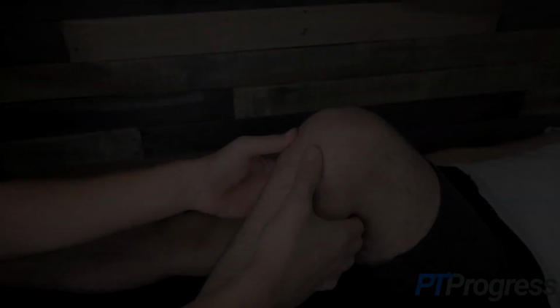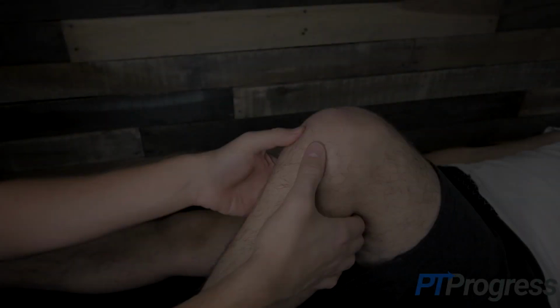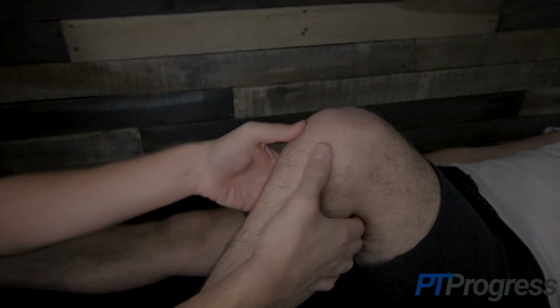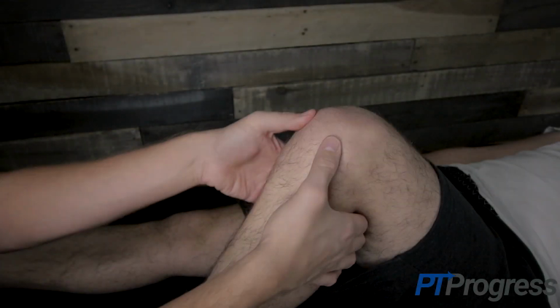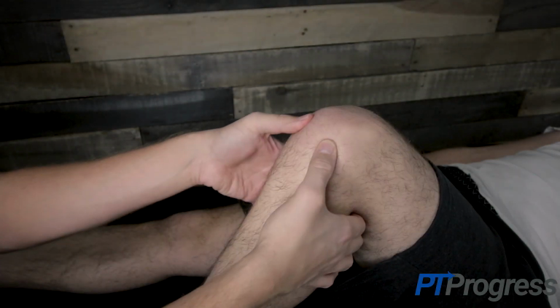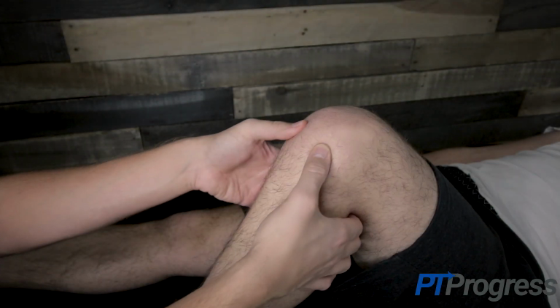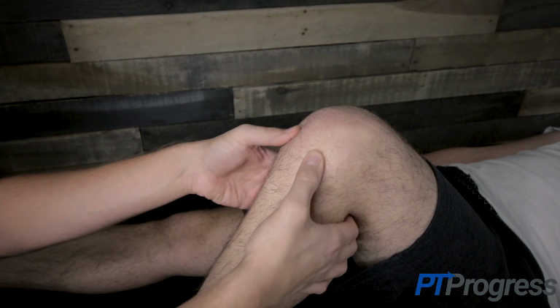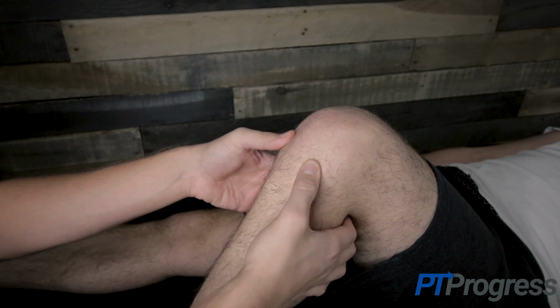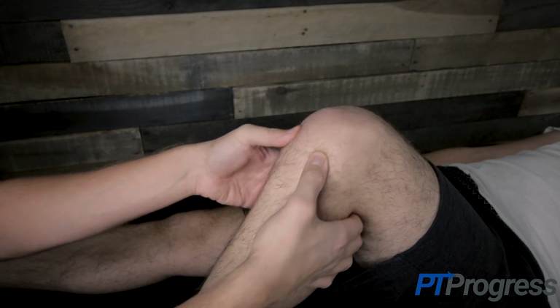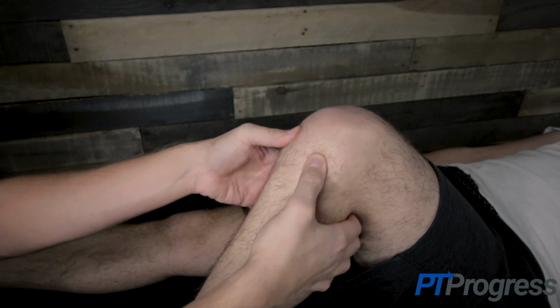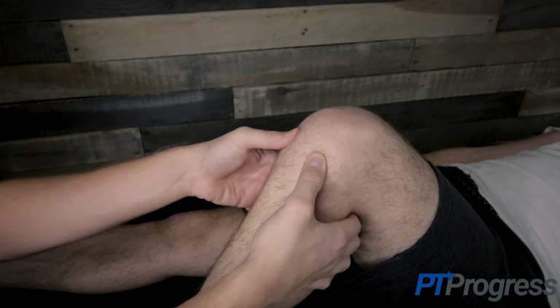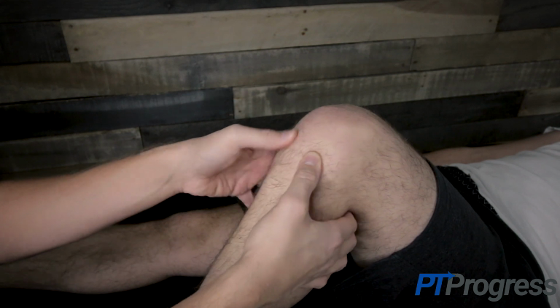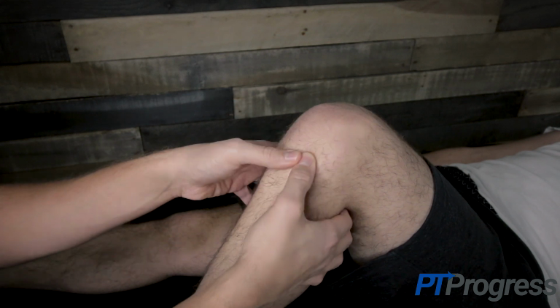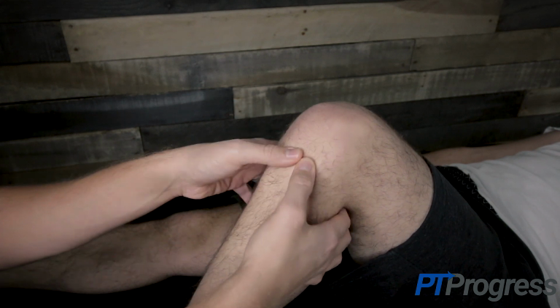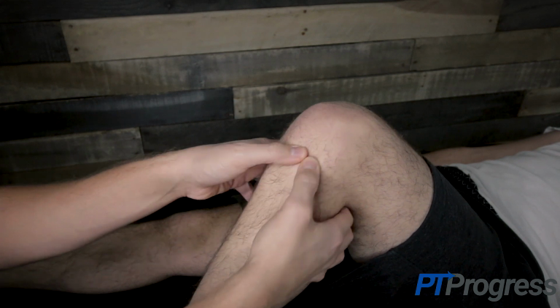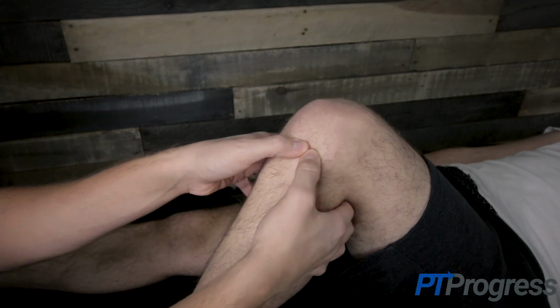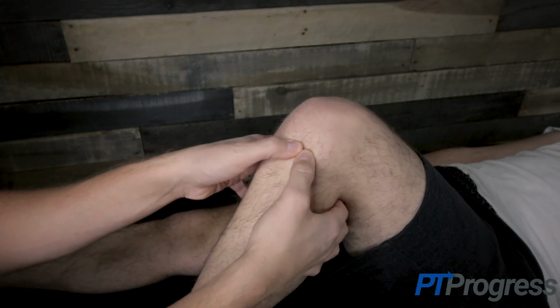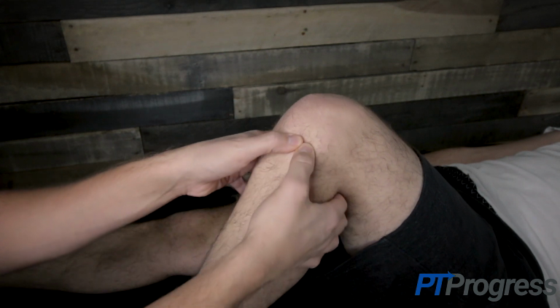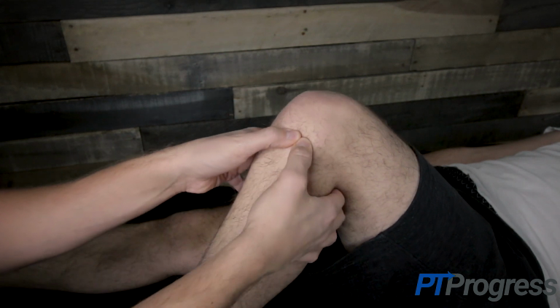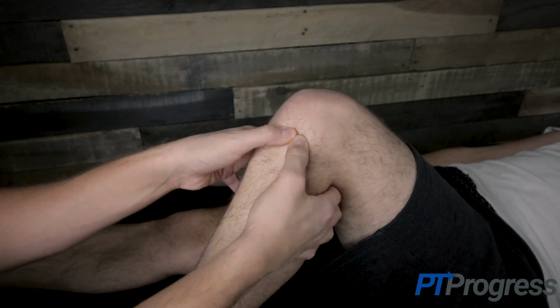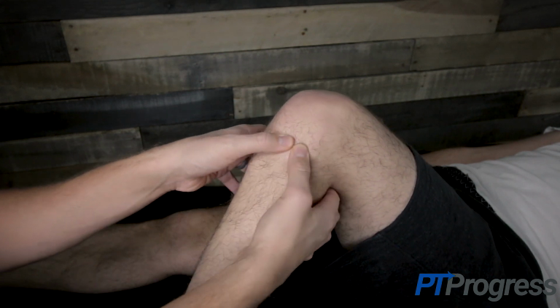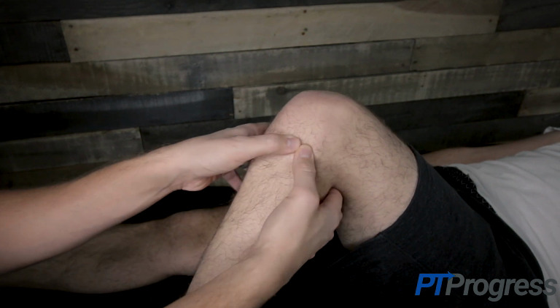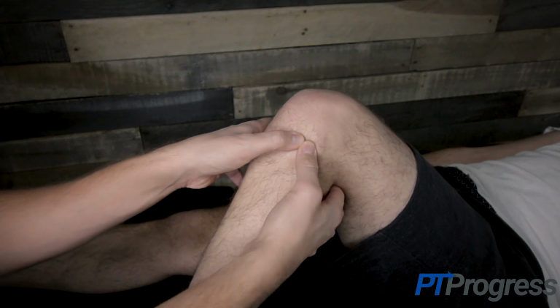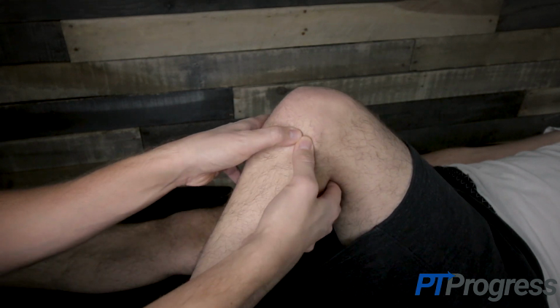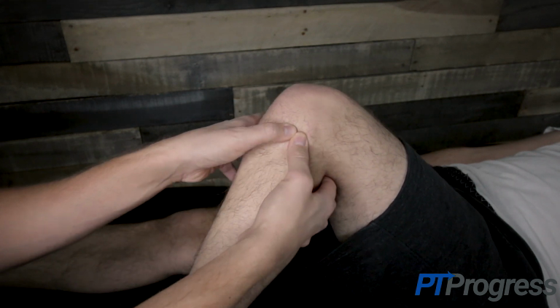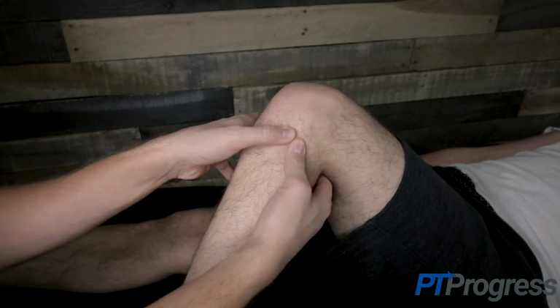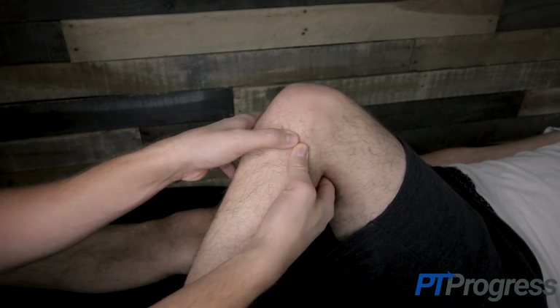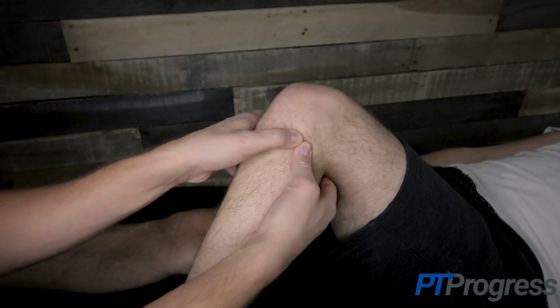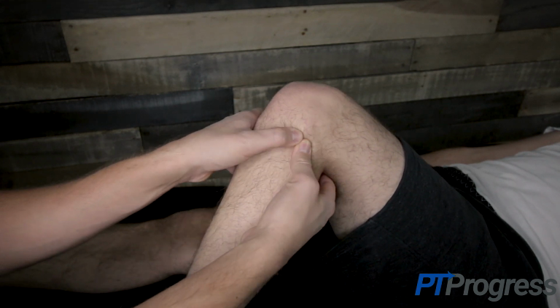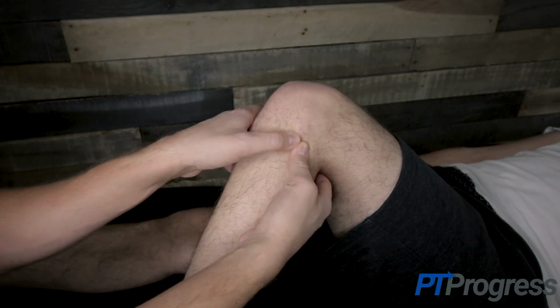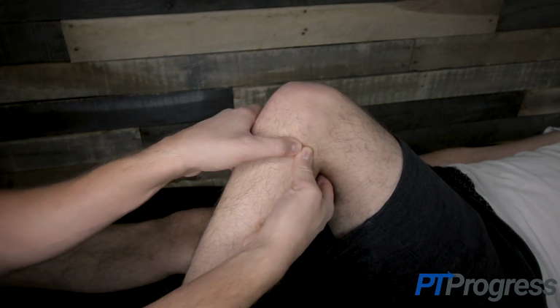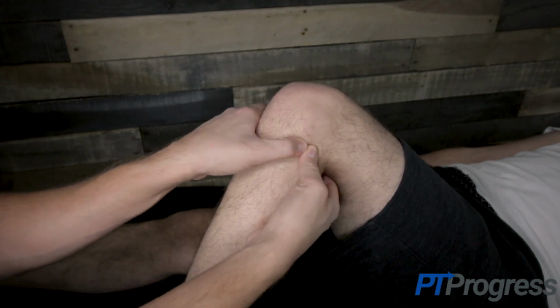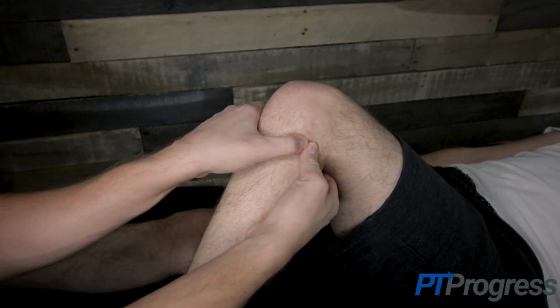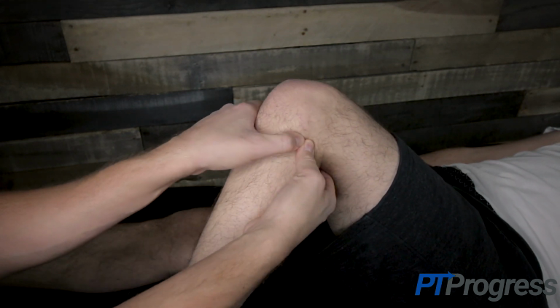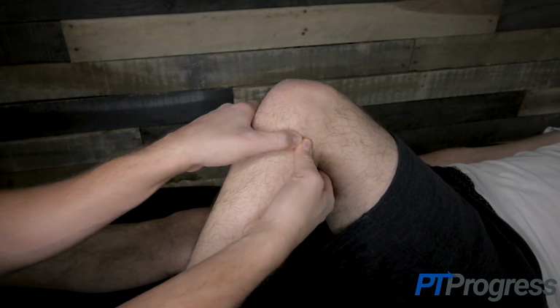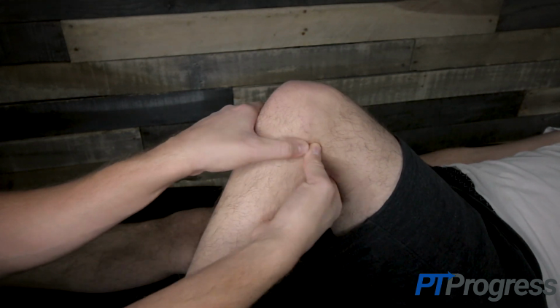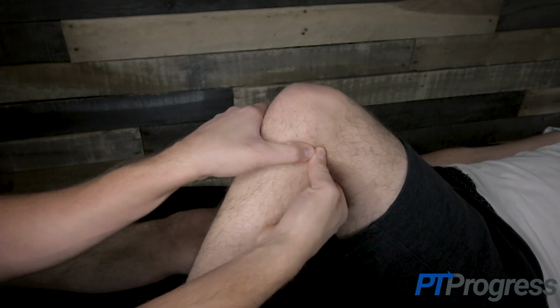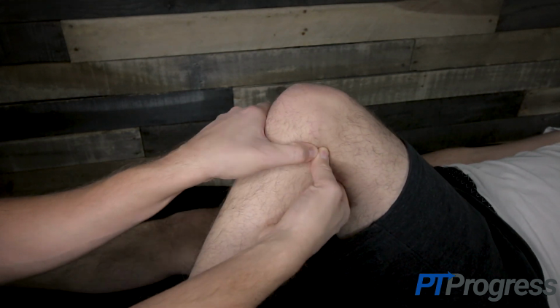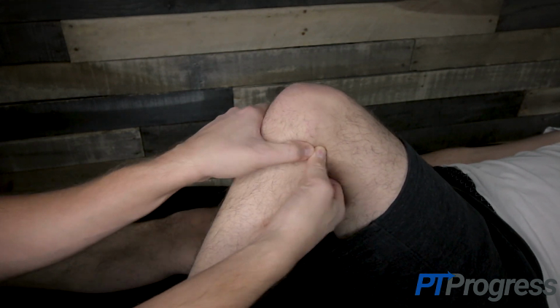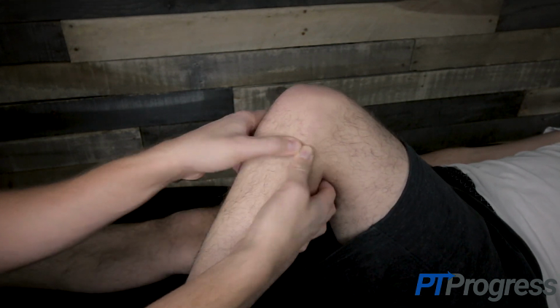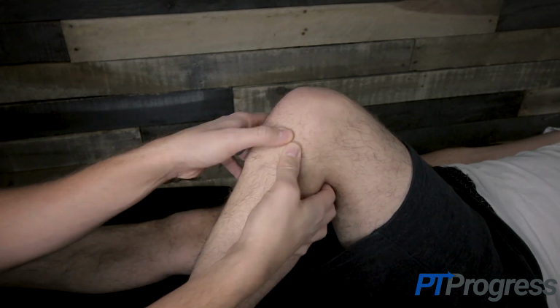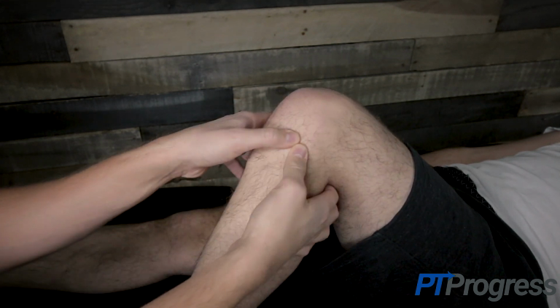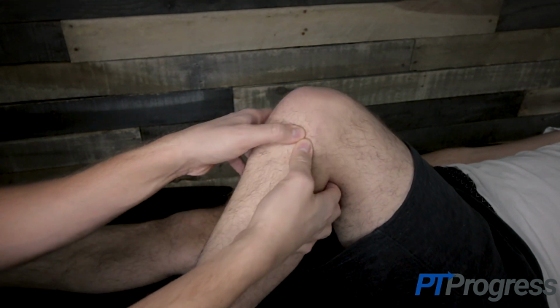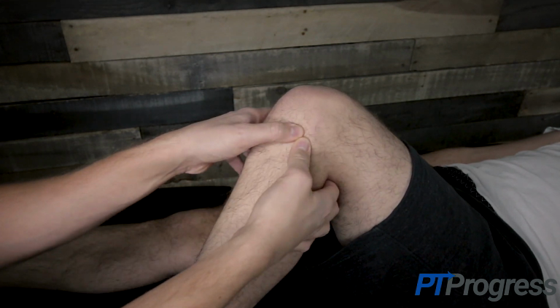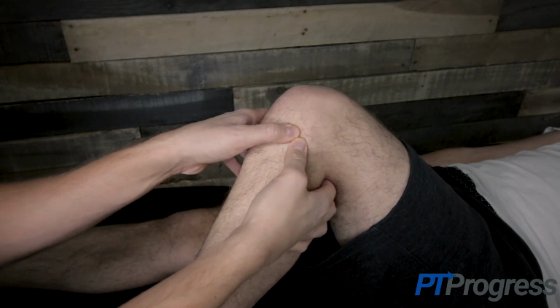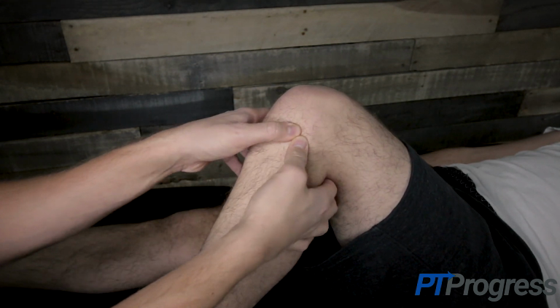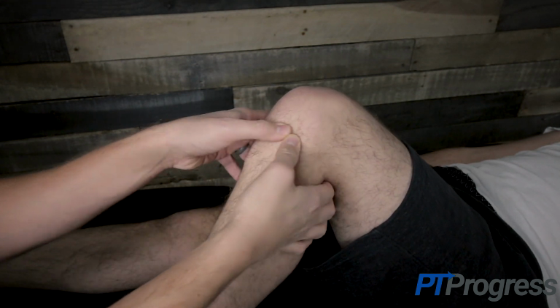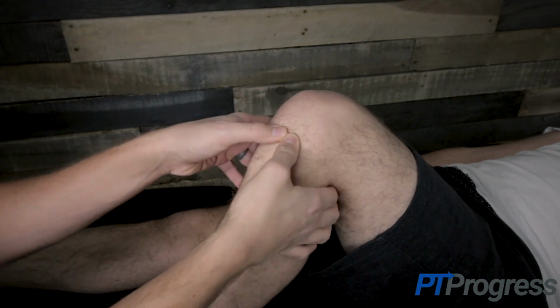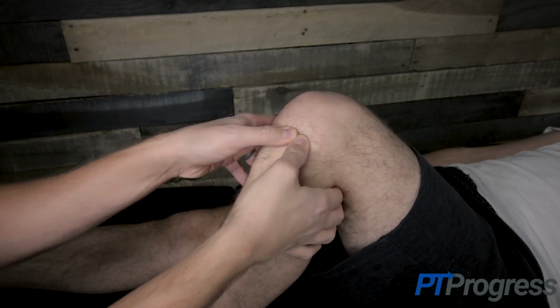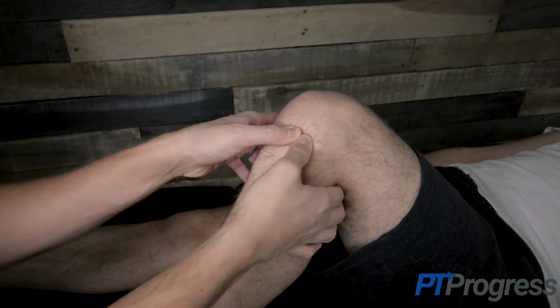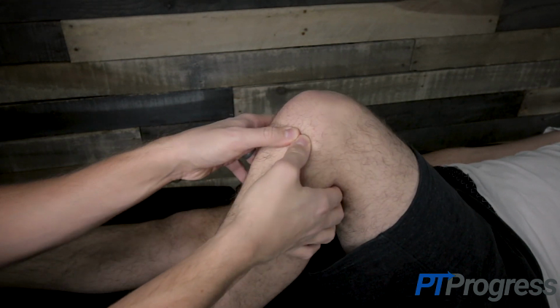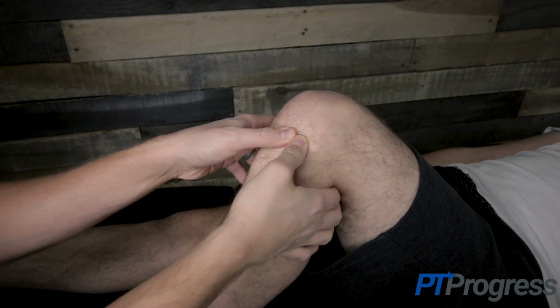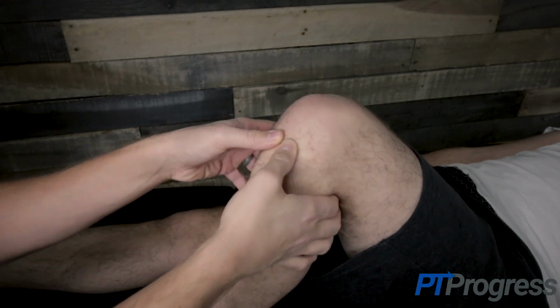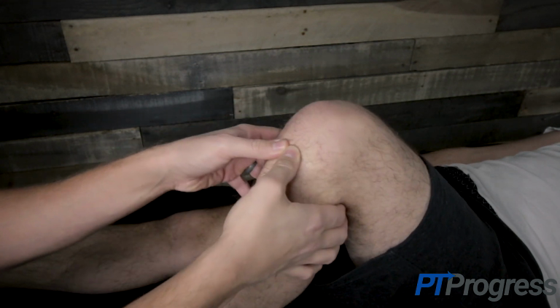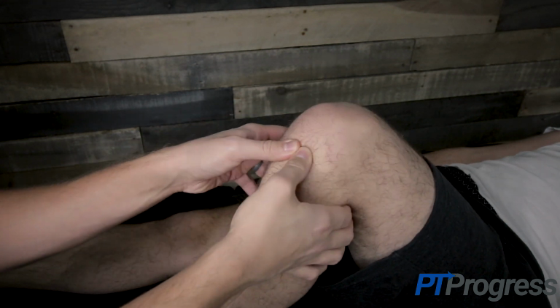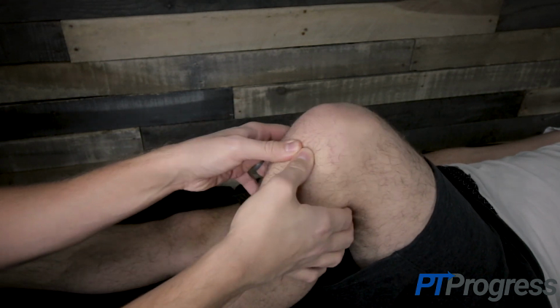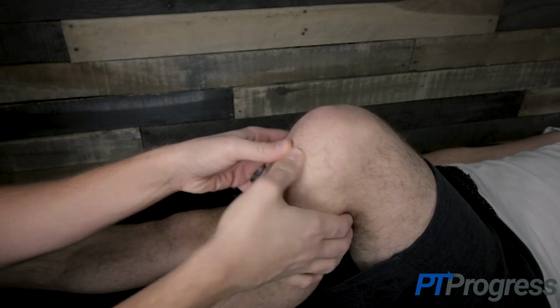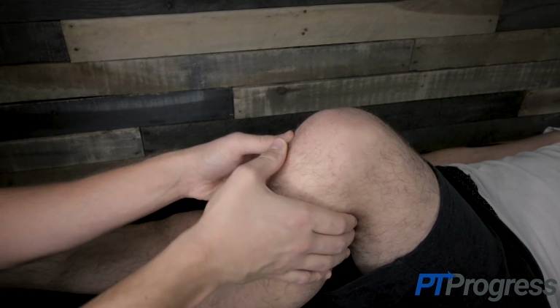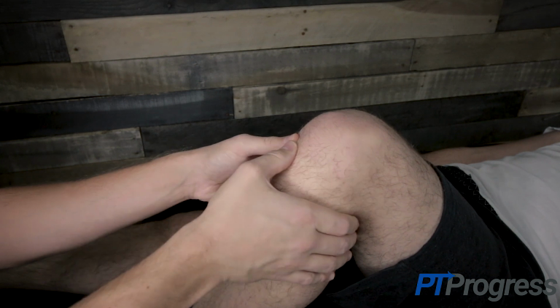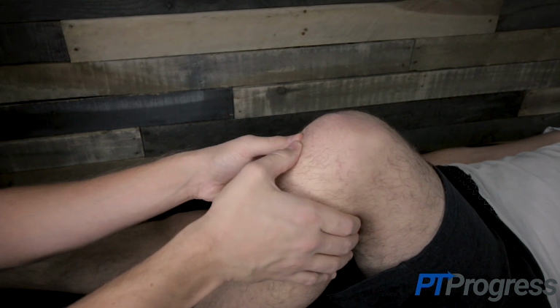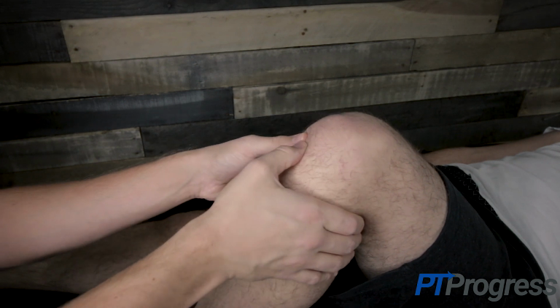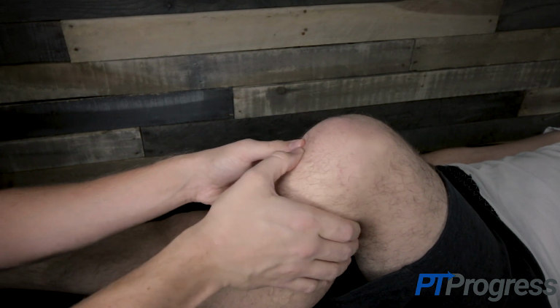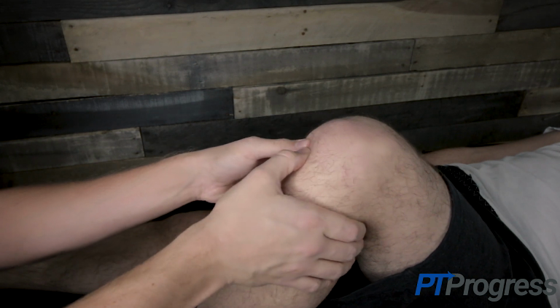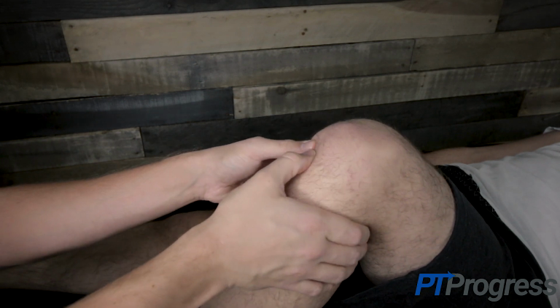Pain along the medial side suggests injury to the medial meniscus, and pain along the lateral joint line suggests injury to the lateral meniscus of the knee.